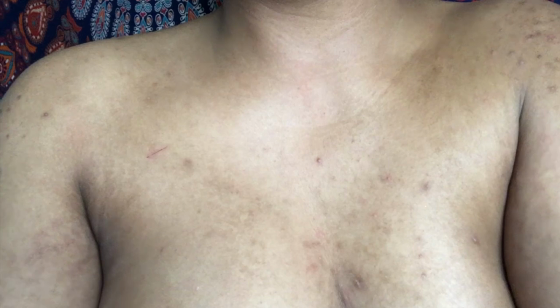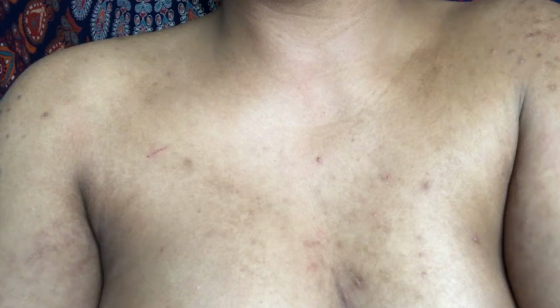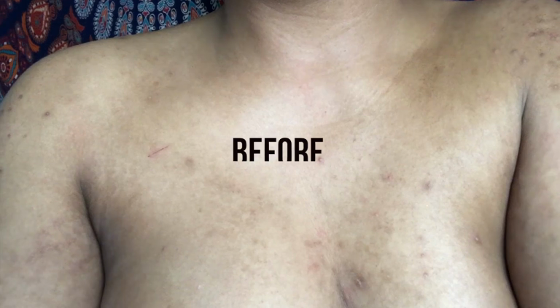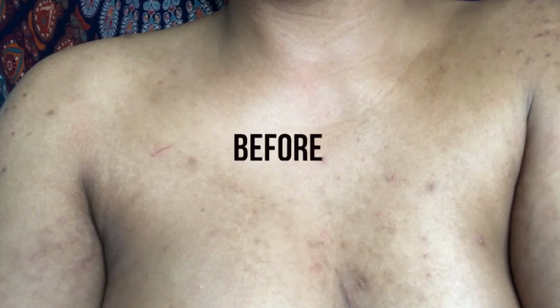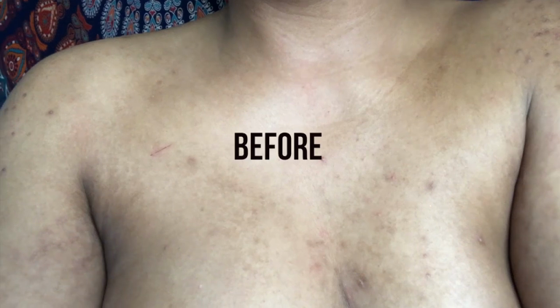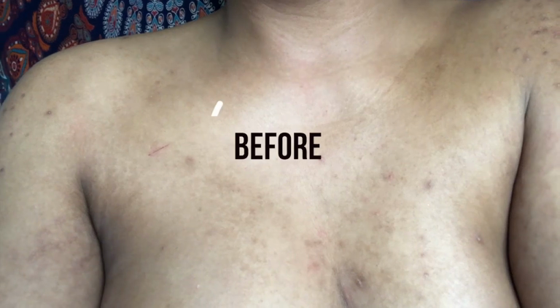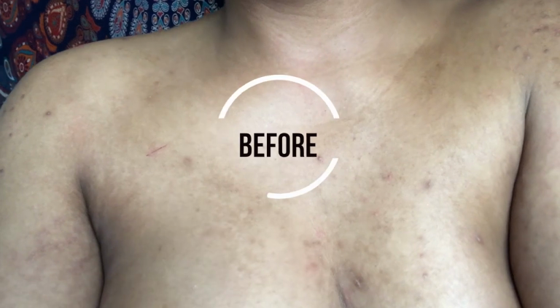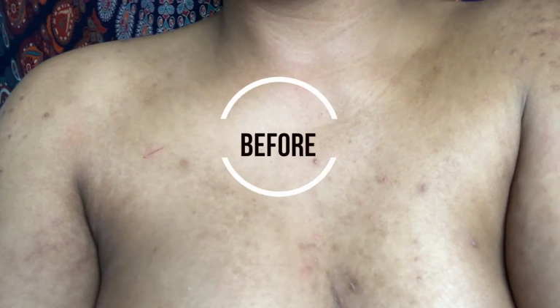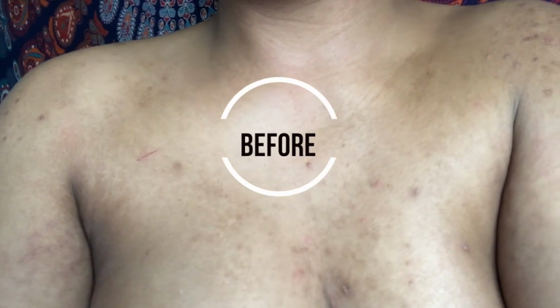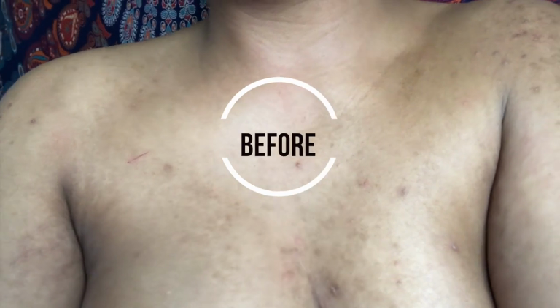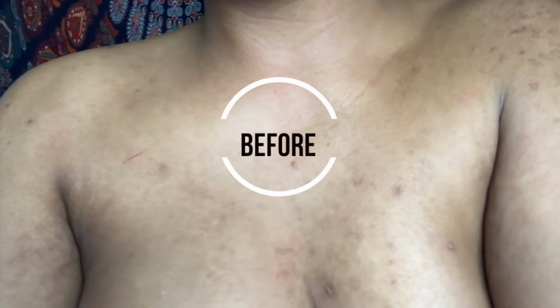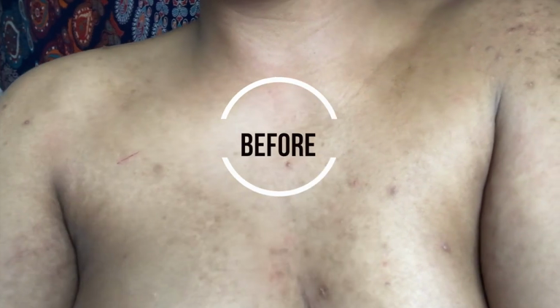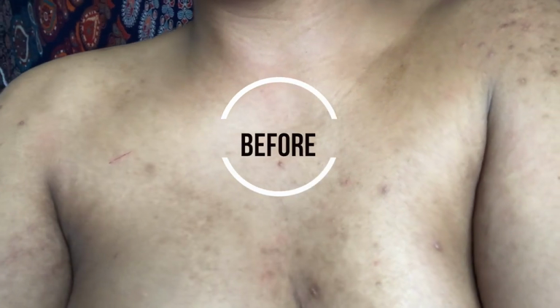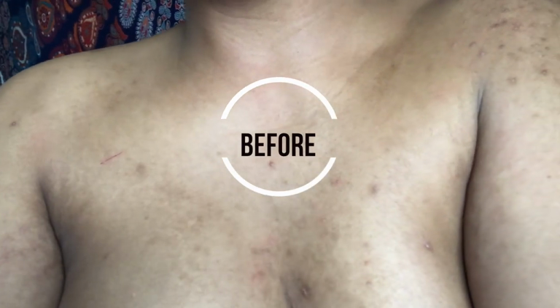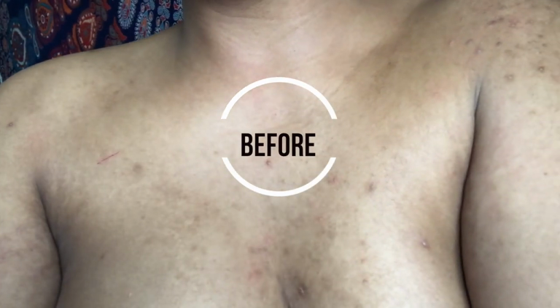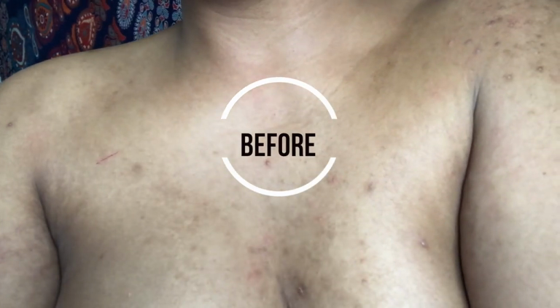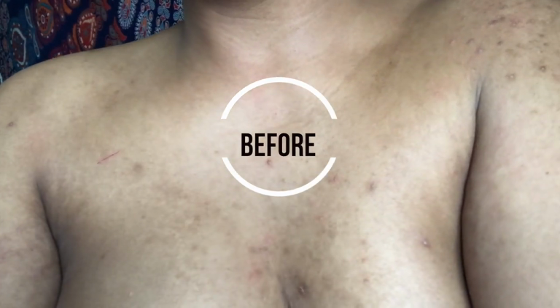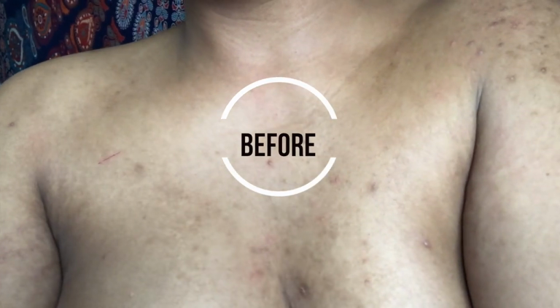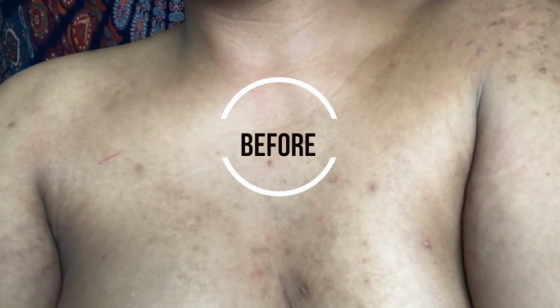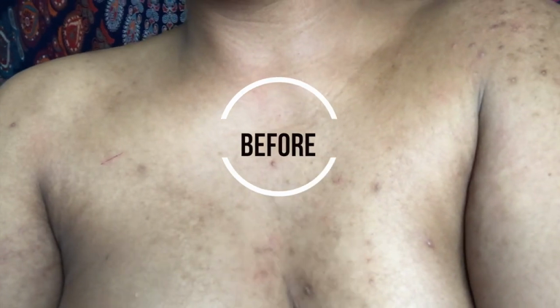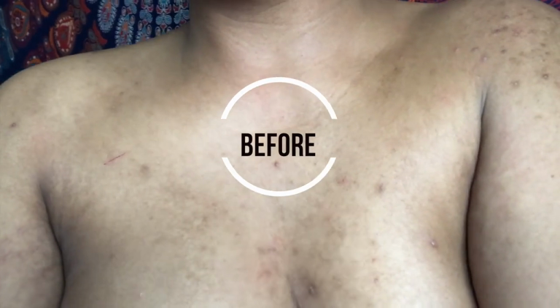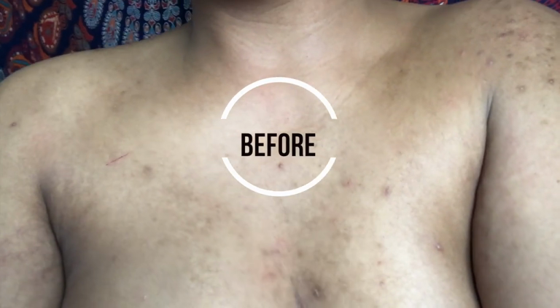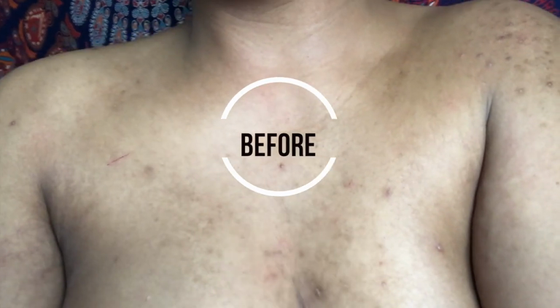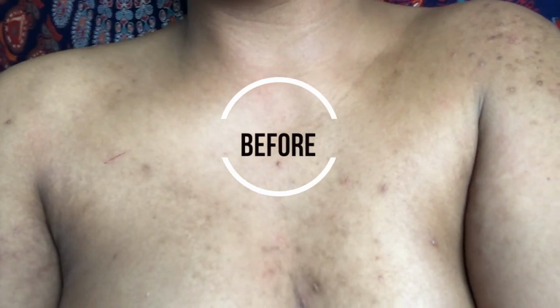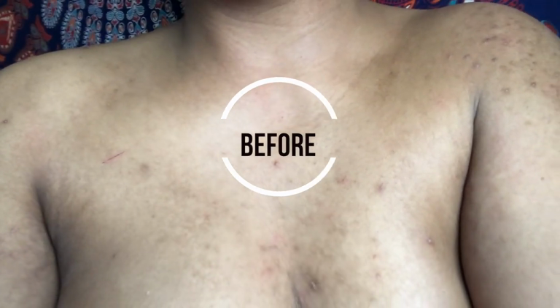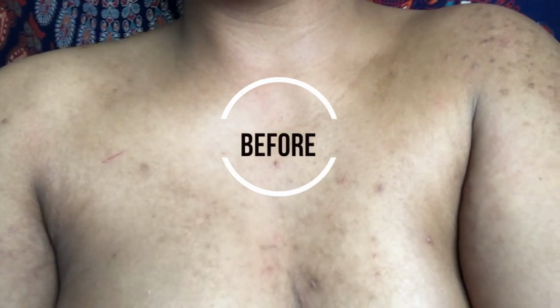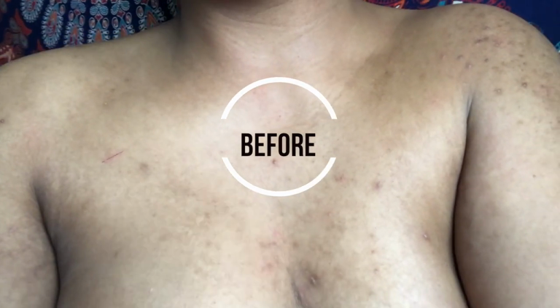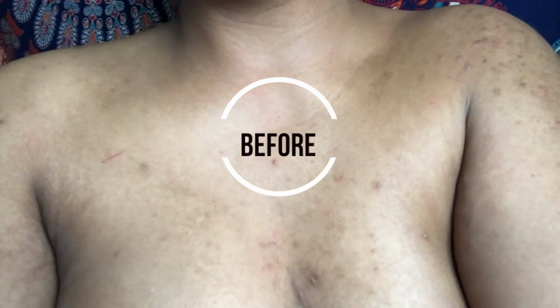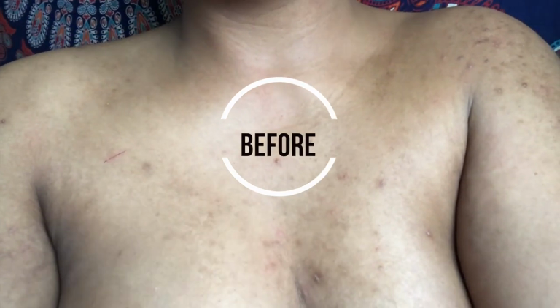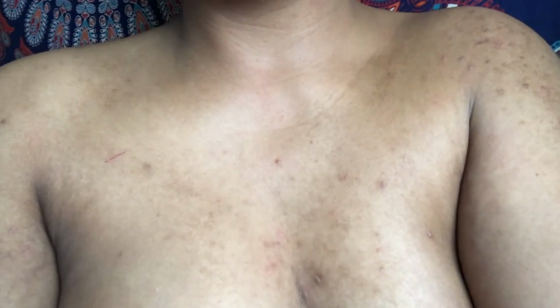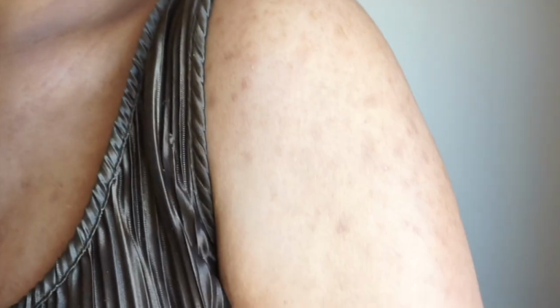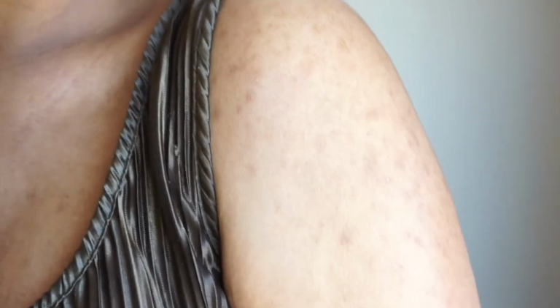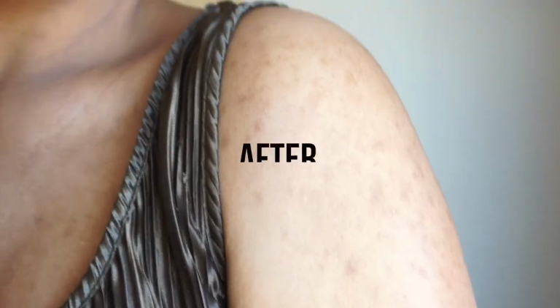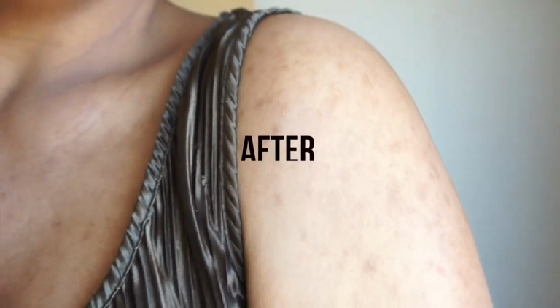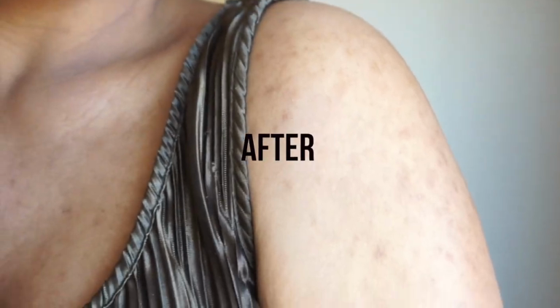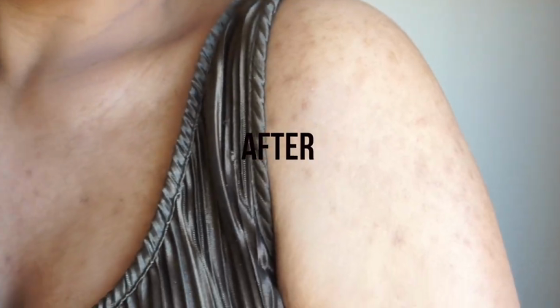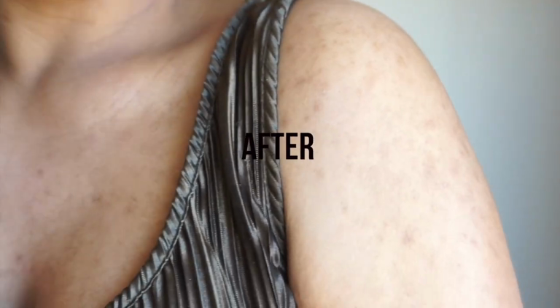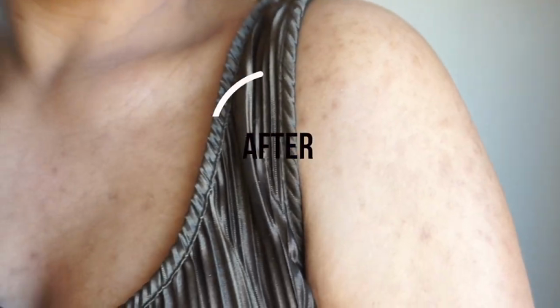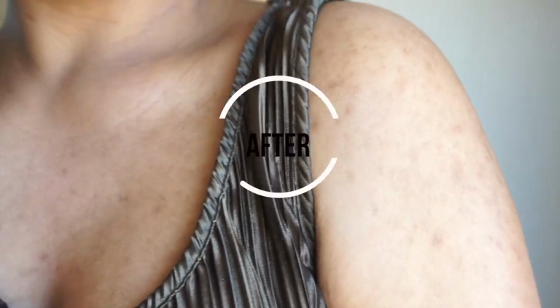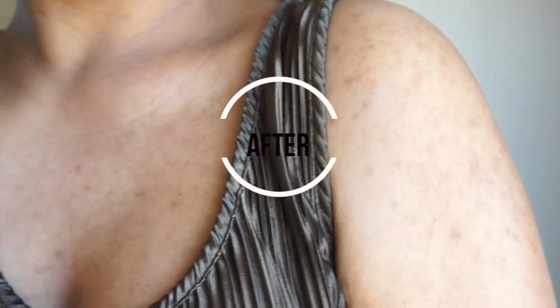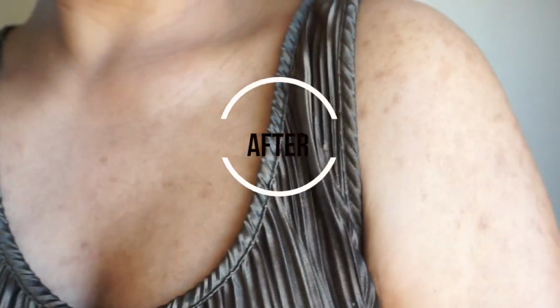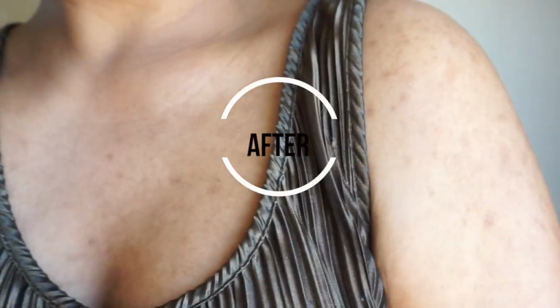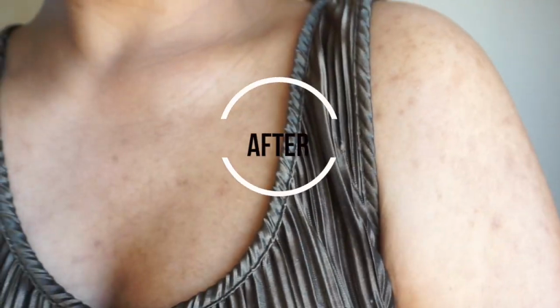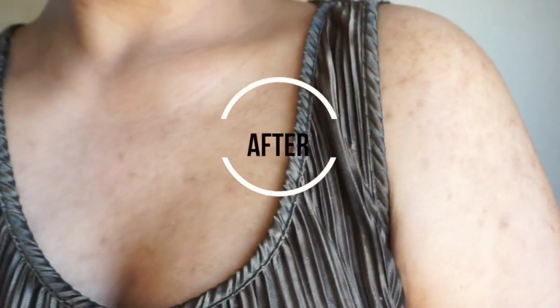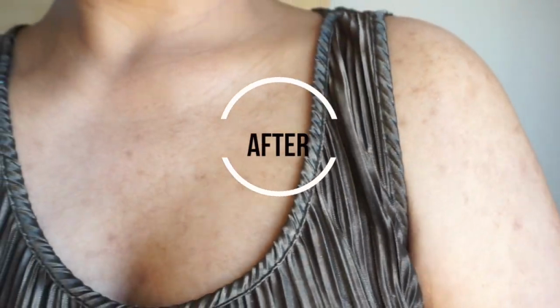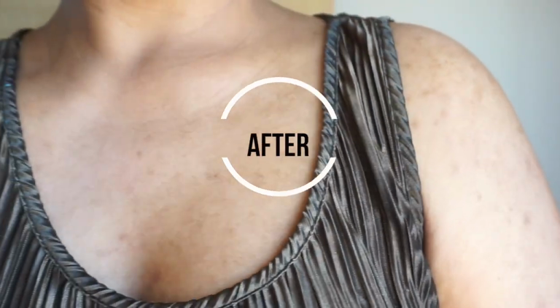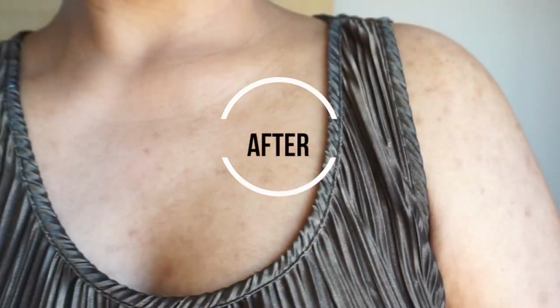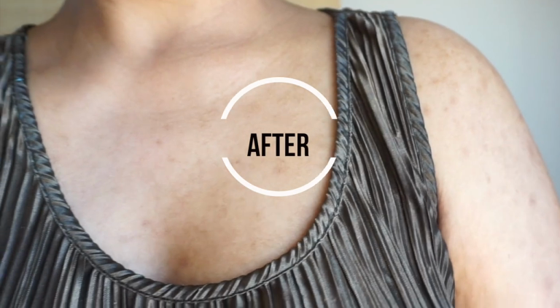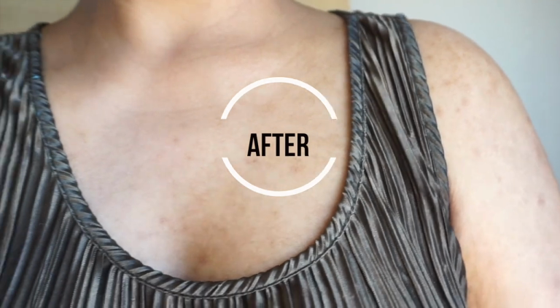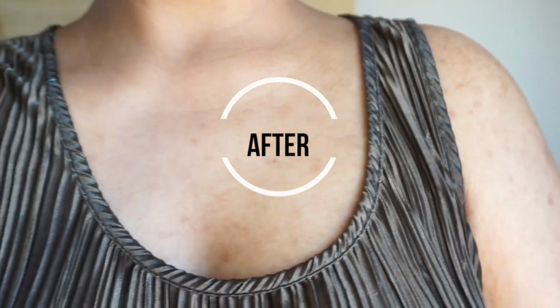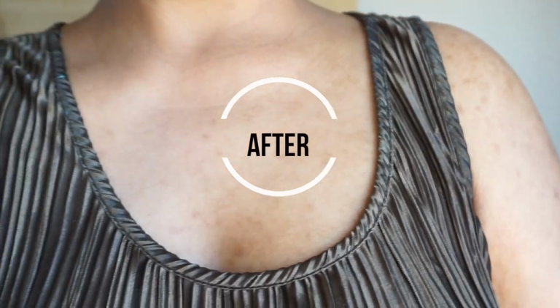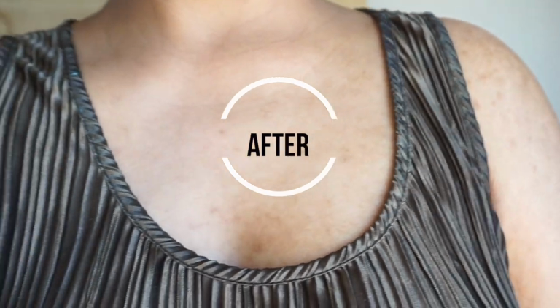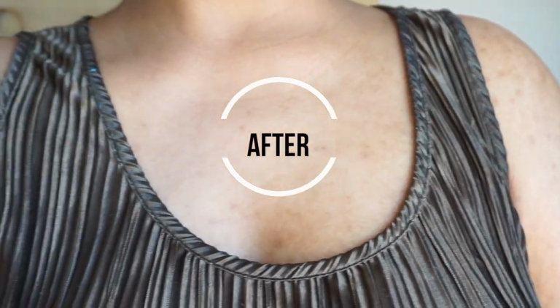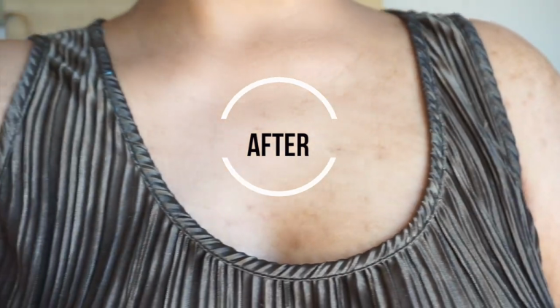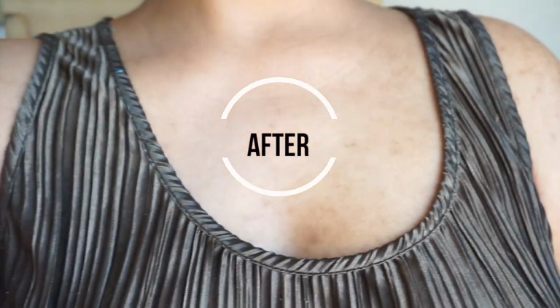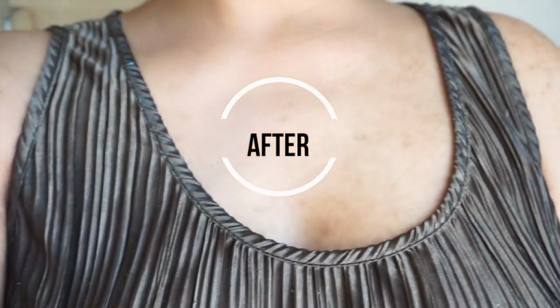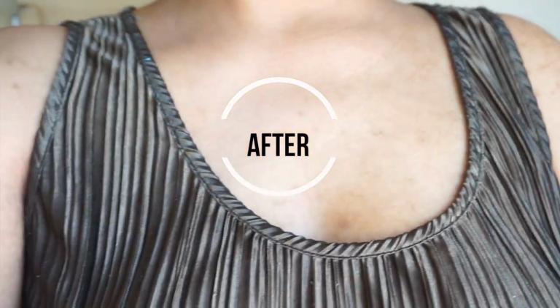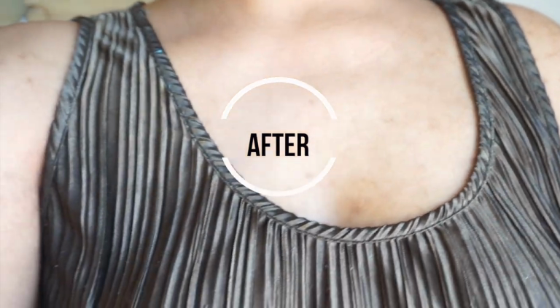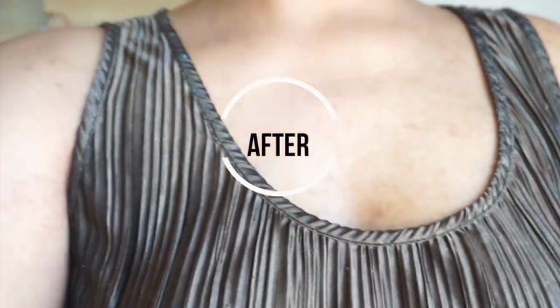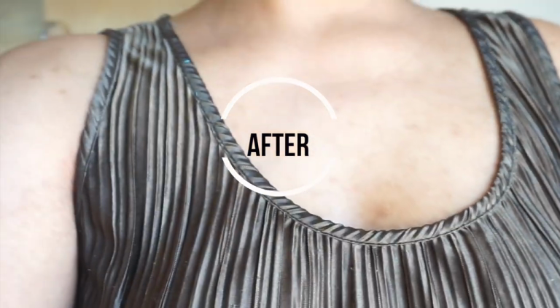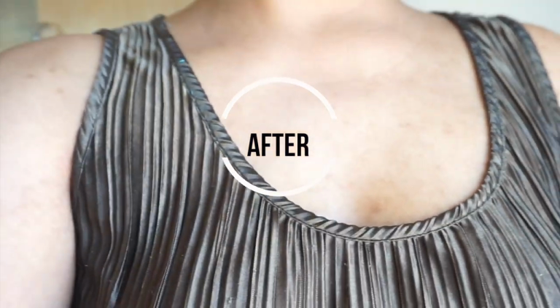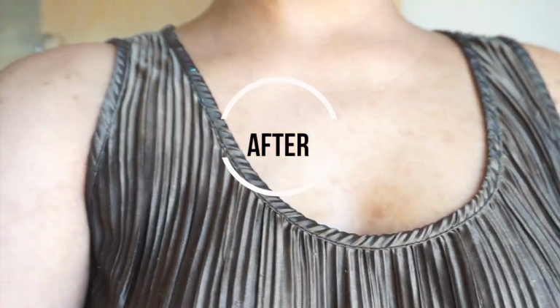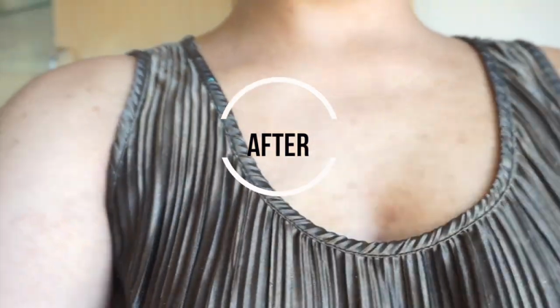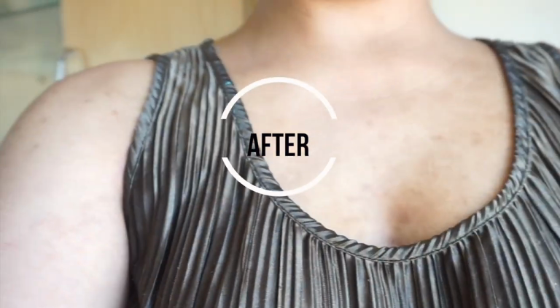Hey friends, if you'd like to know more about the products, treatments, and remedies that help clear my hyperpigmentation in under two months, stay tuned.